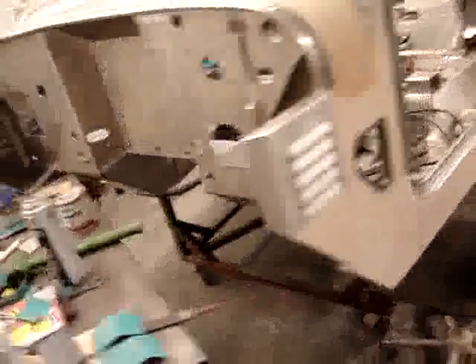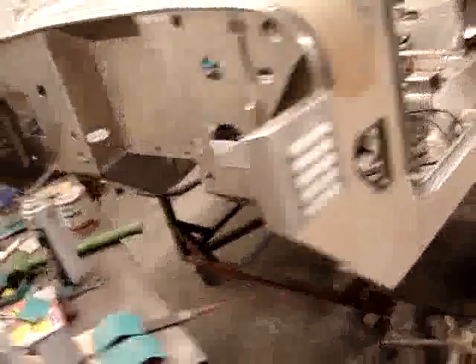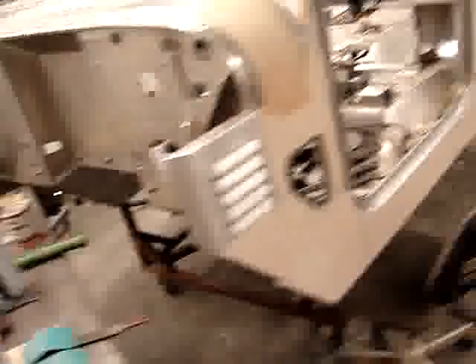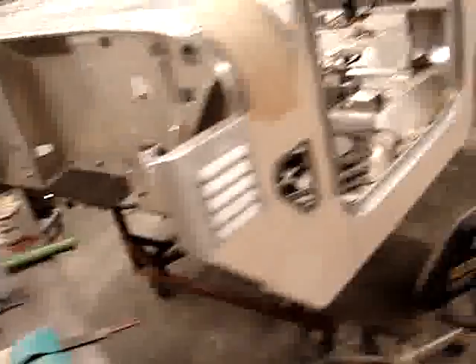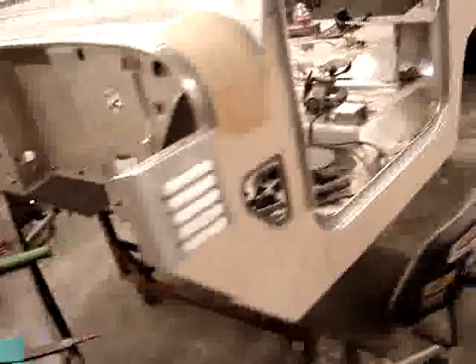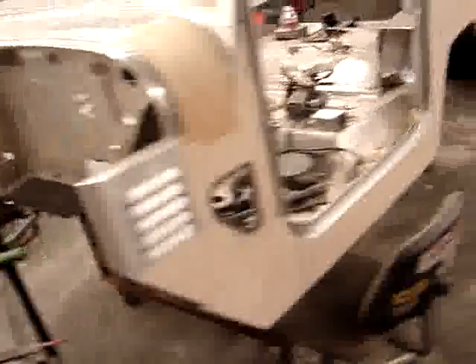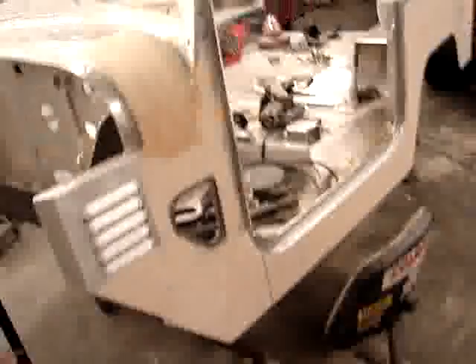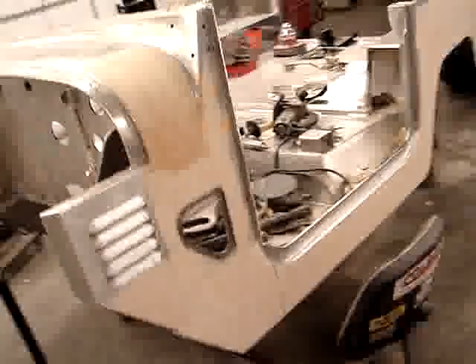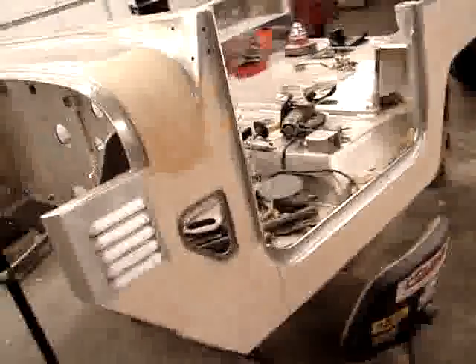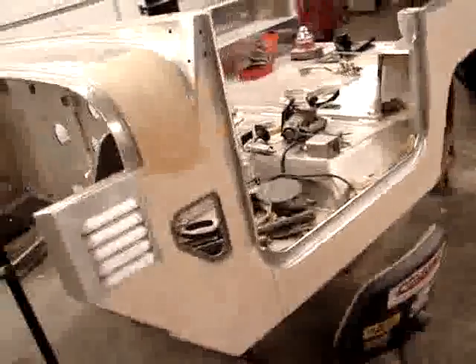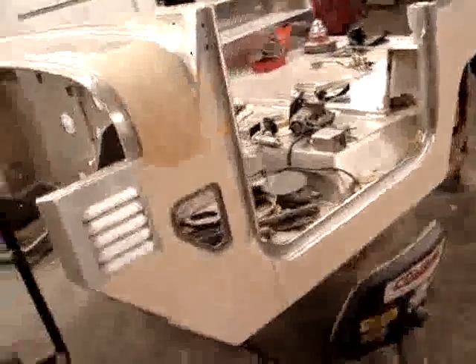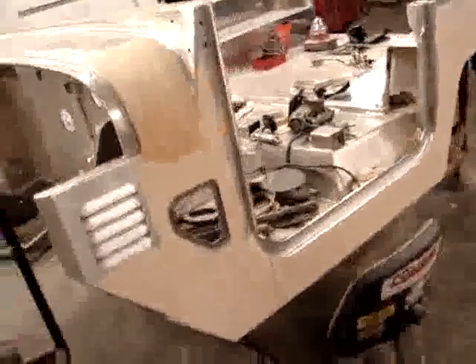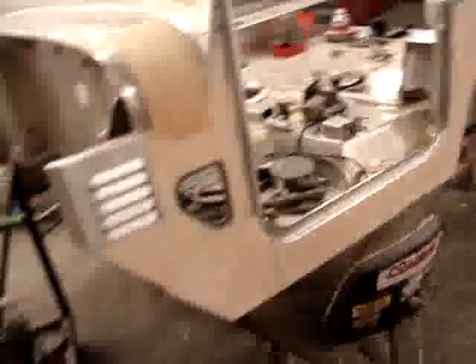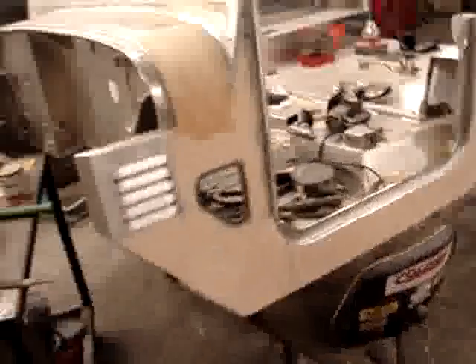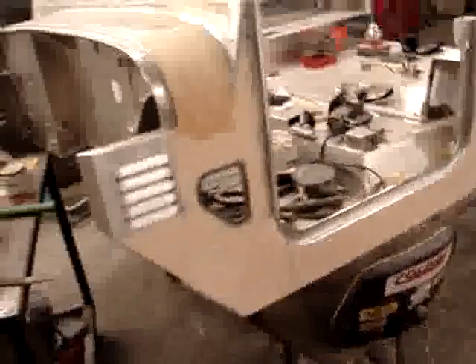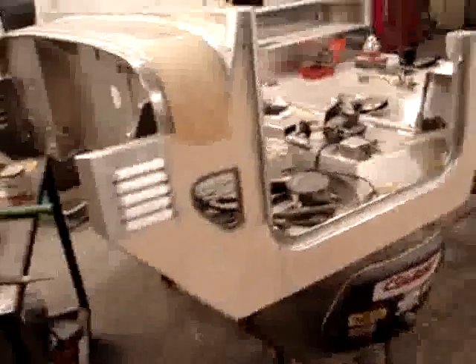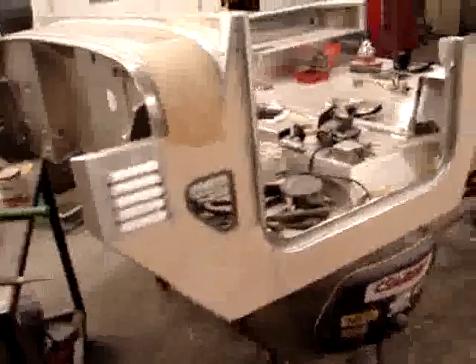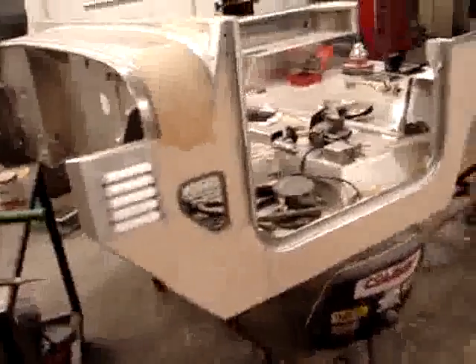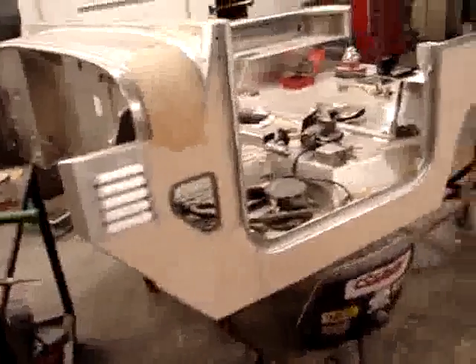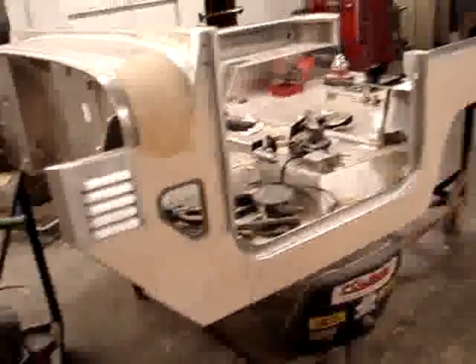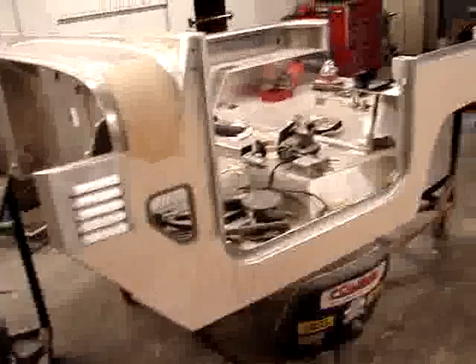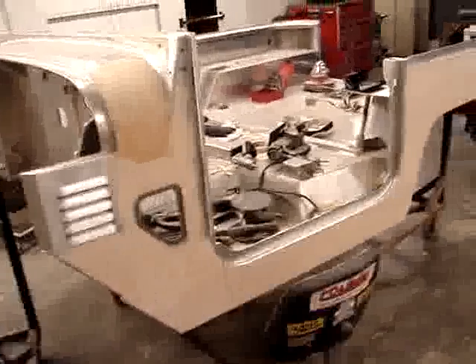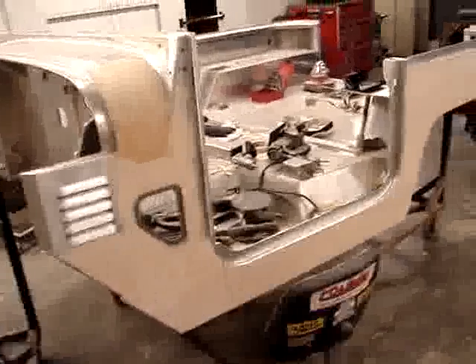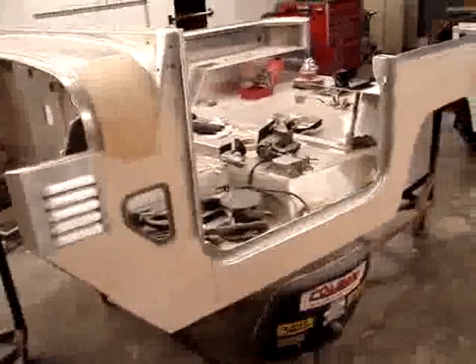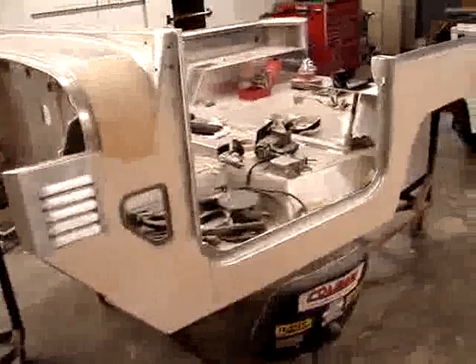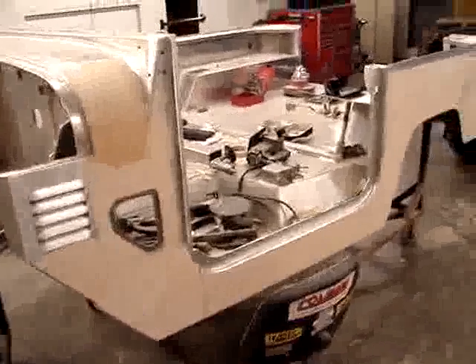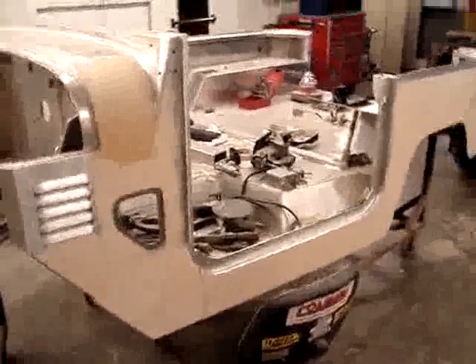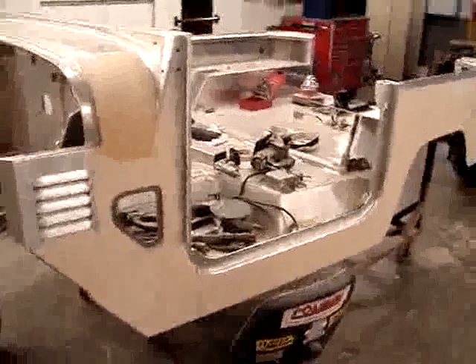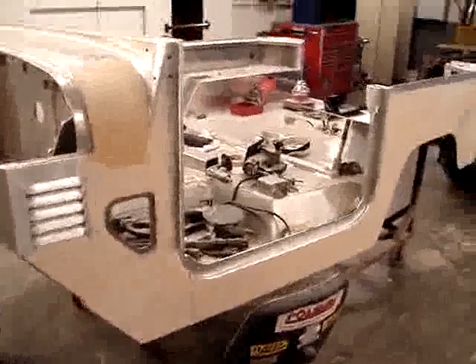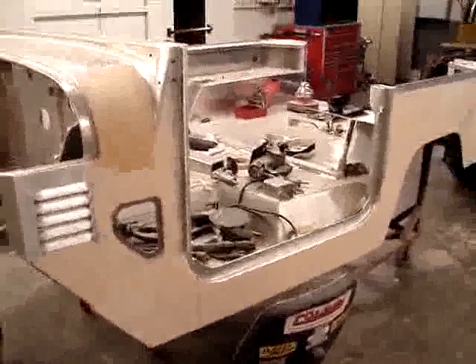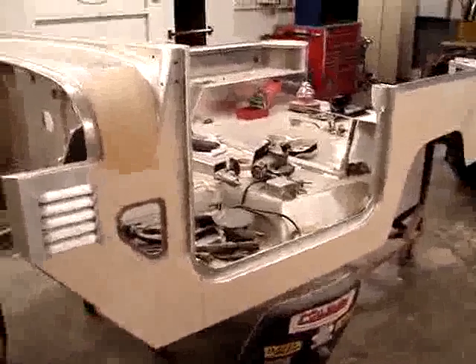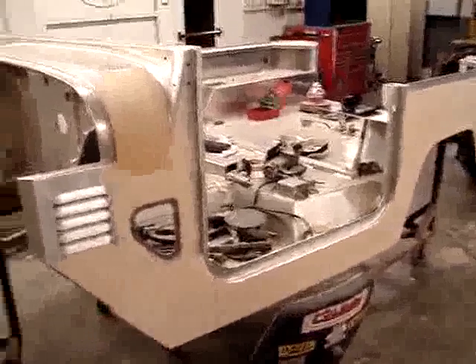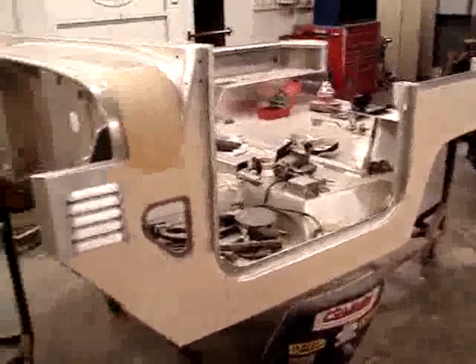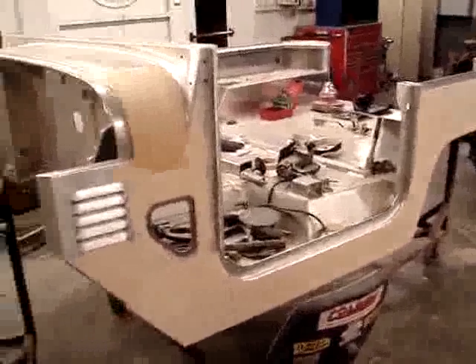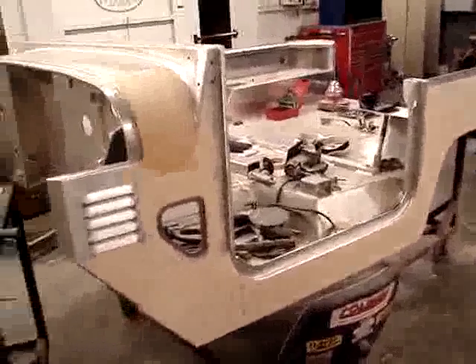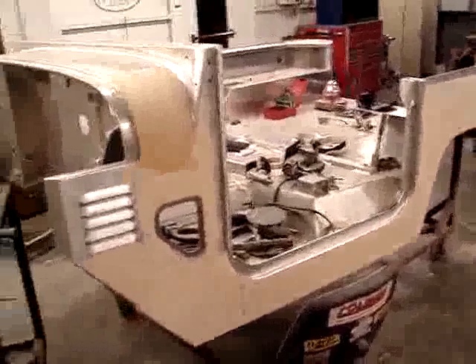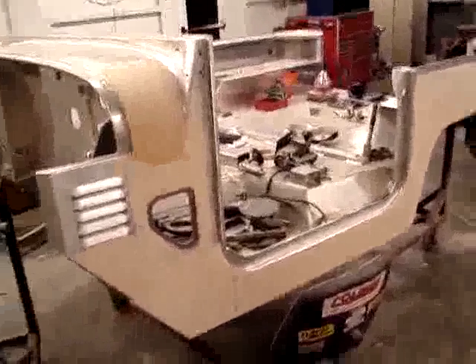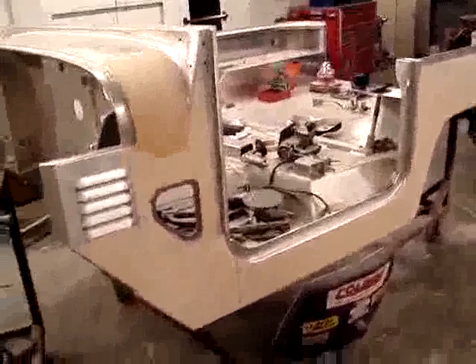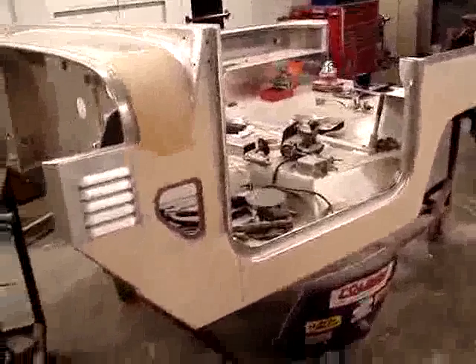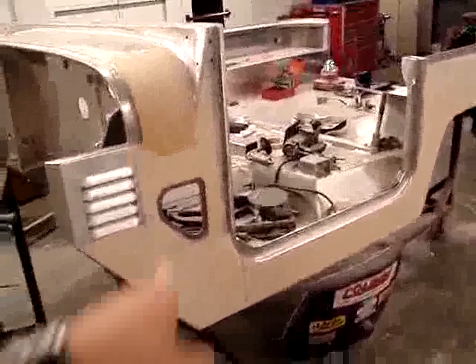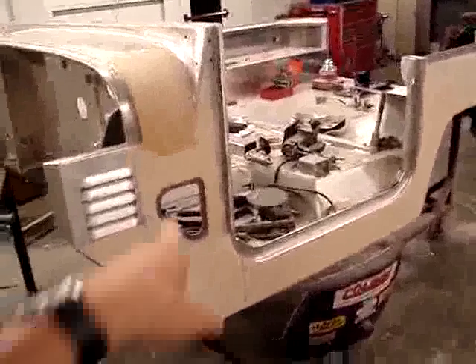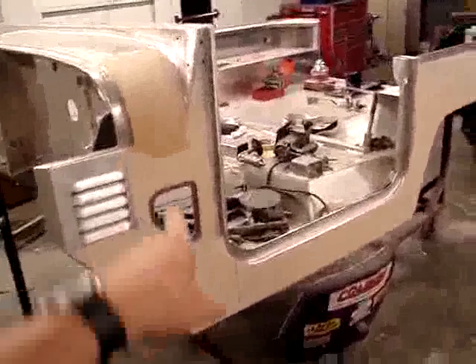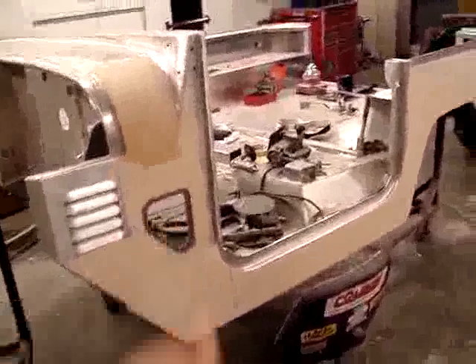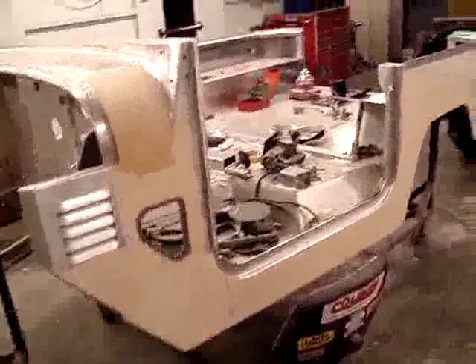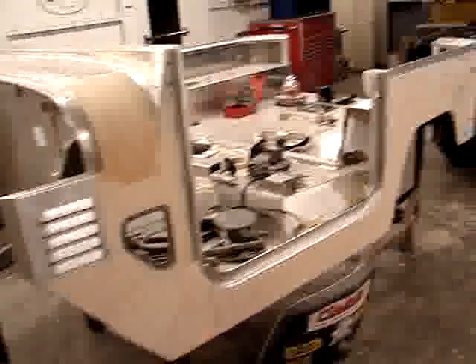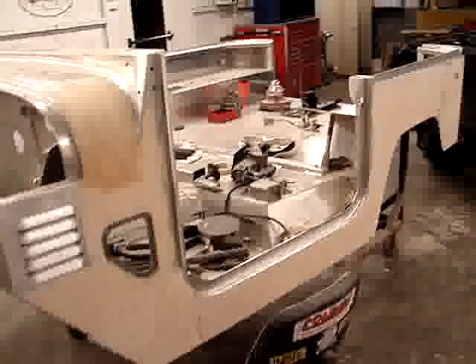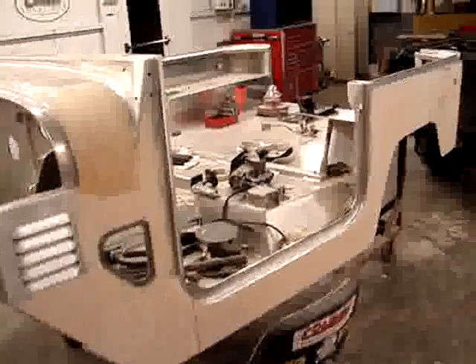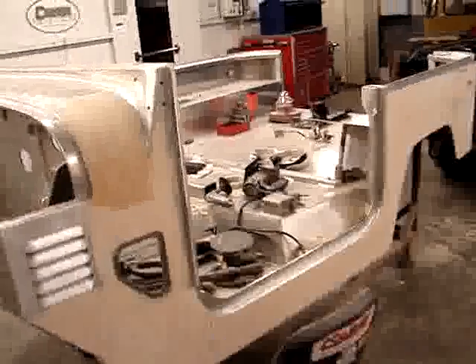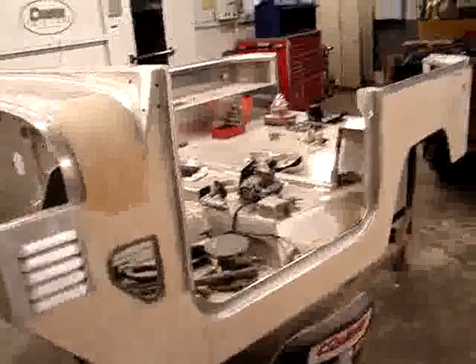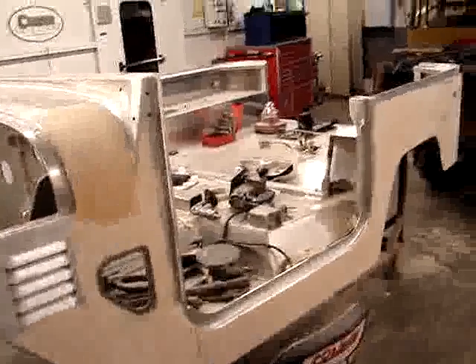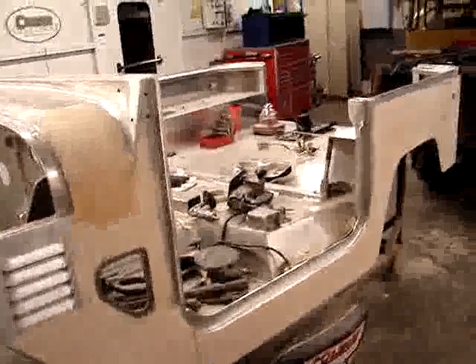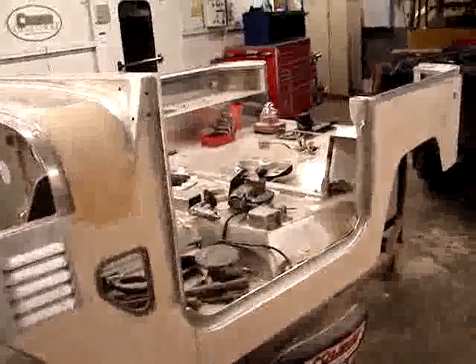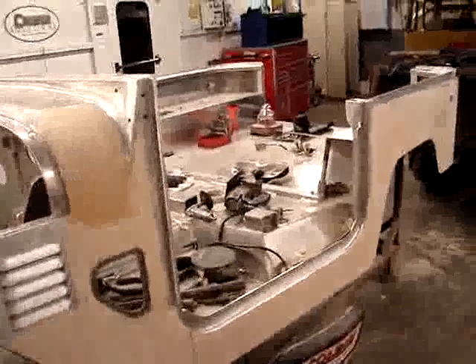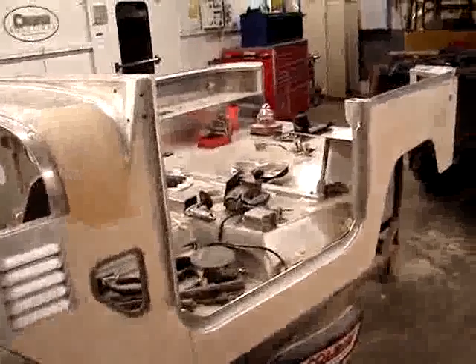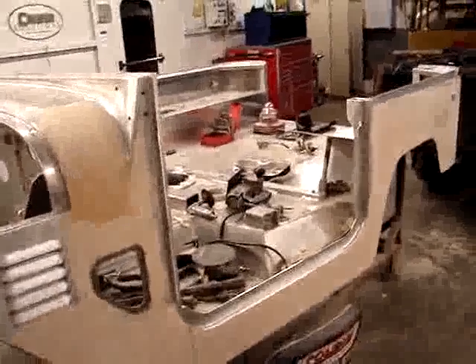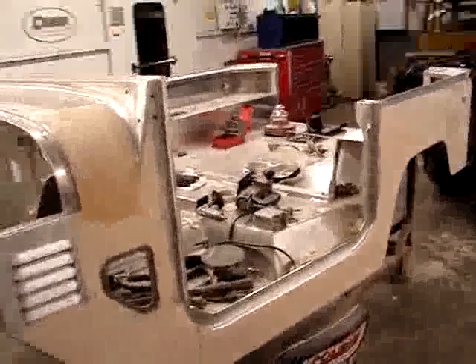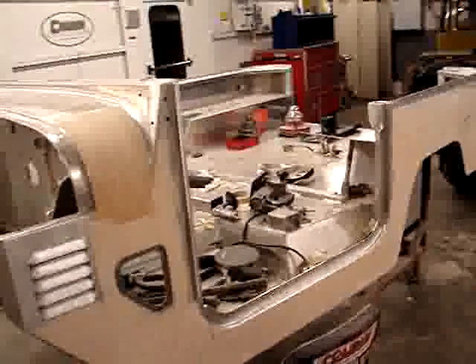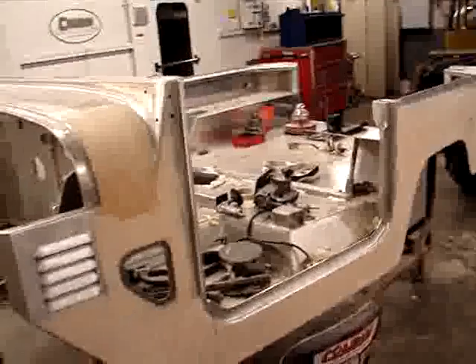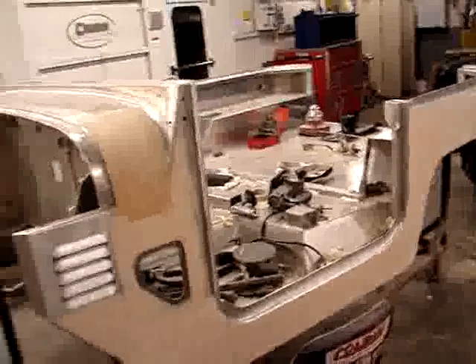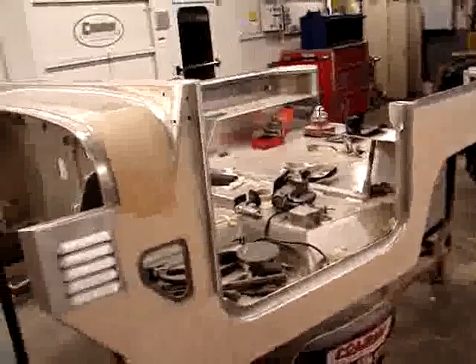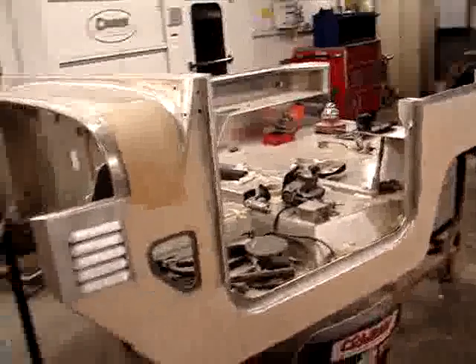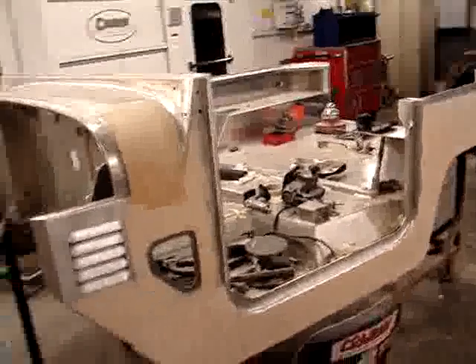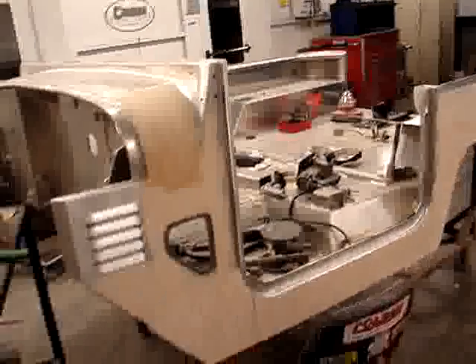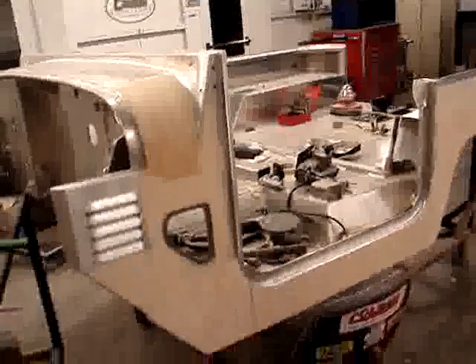This side has been body worked and is complete. It may be difficult to tell, but that's in fact what's going on there.